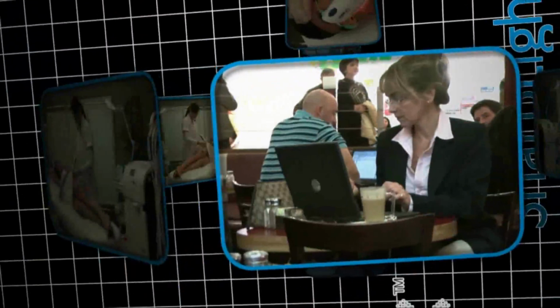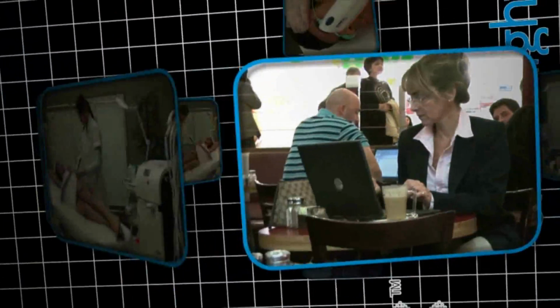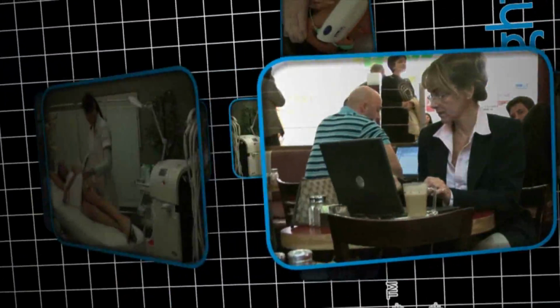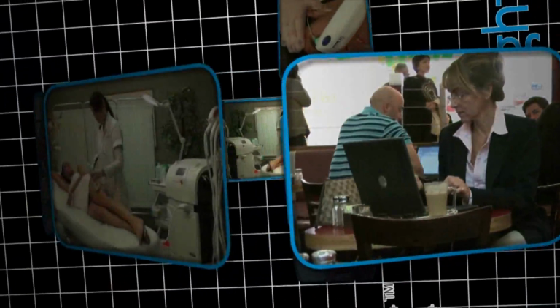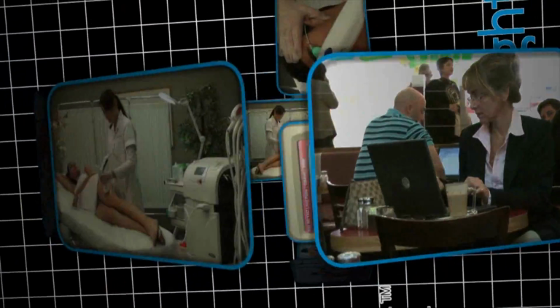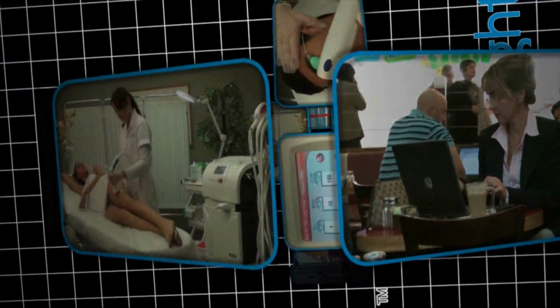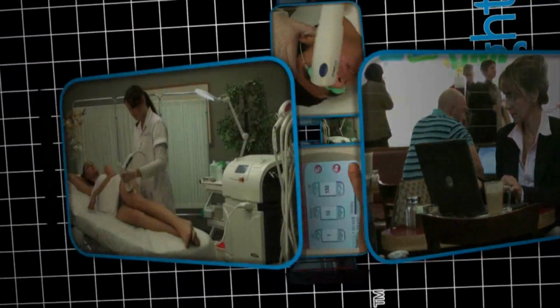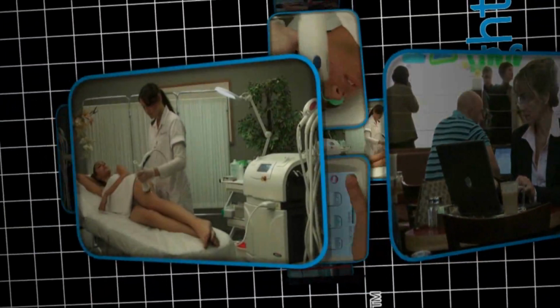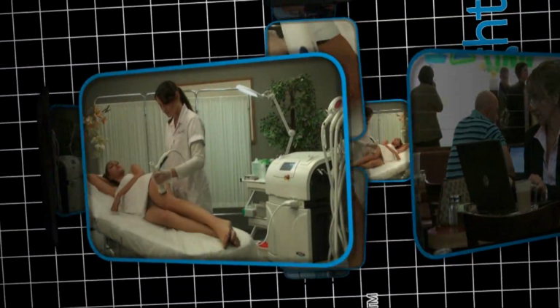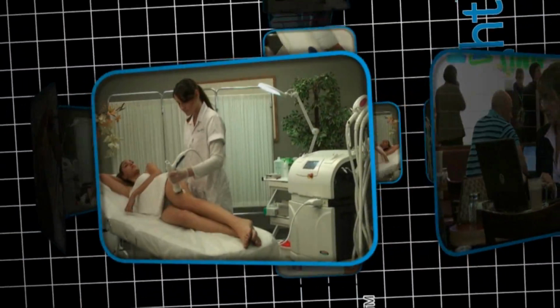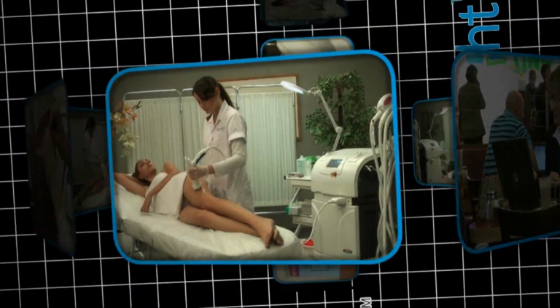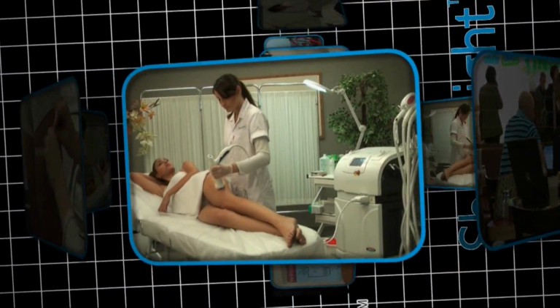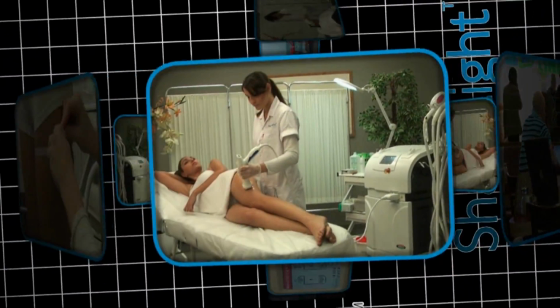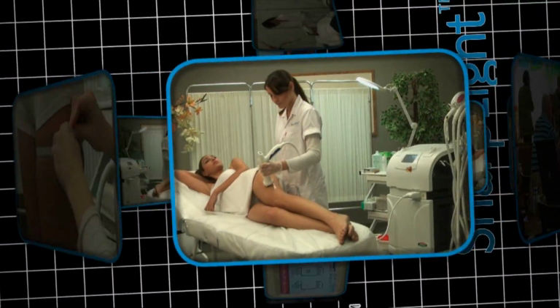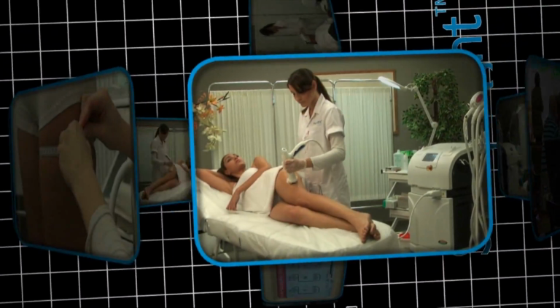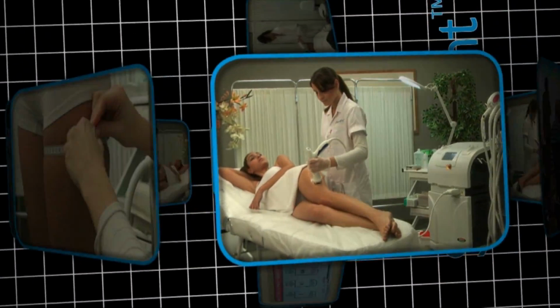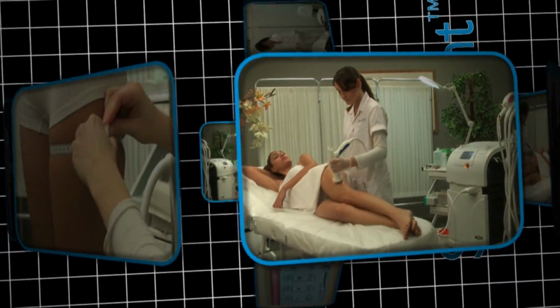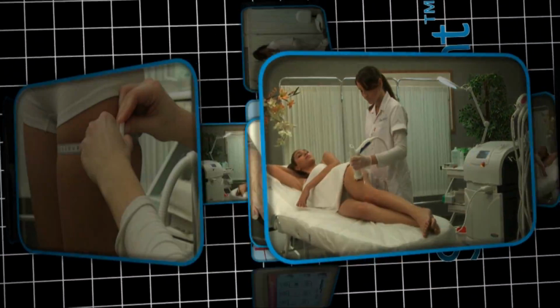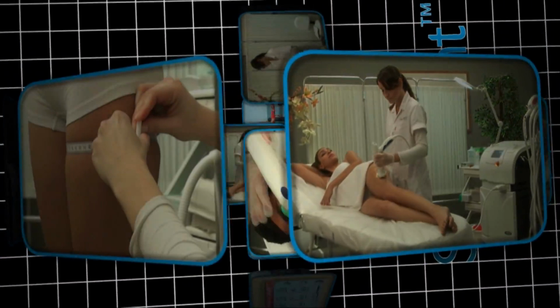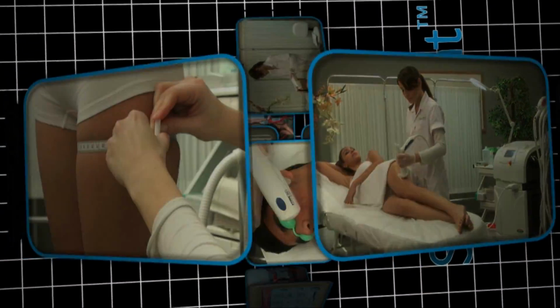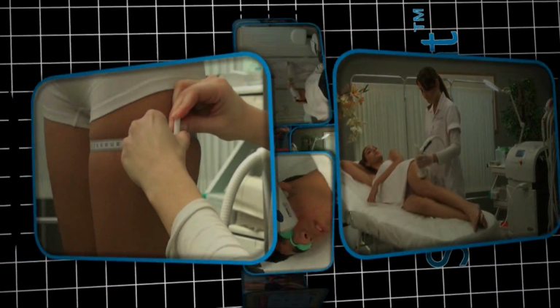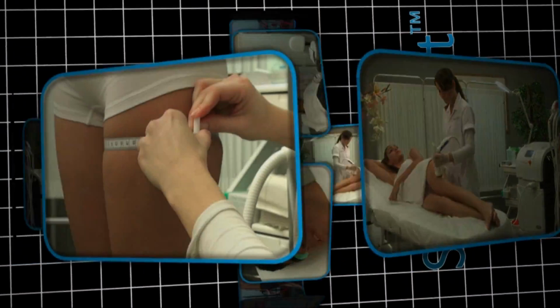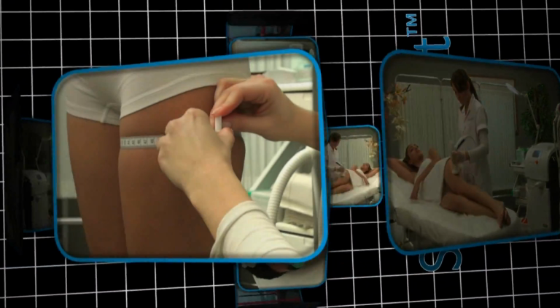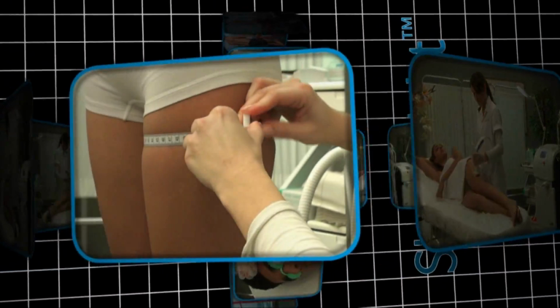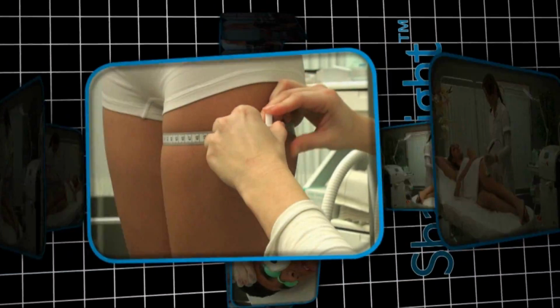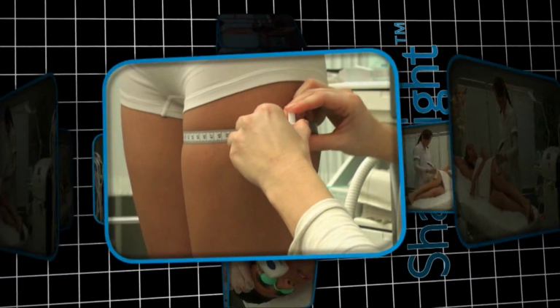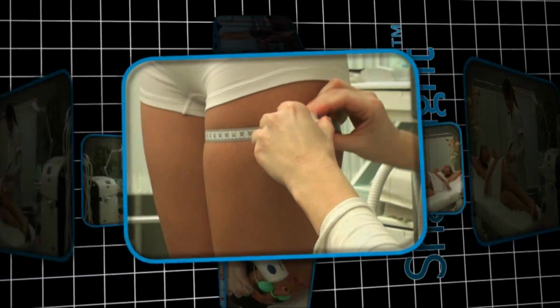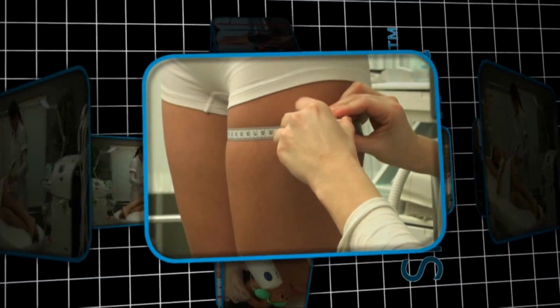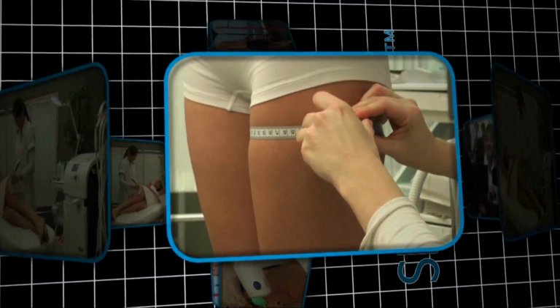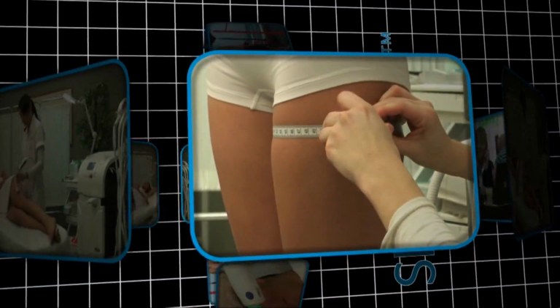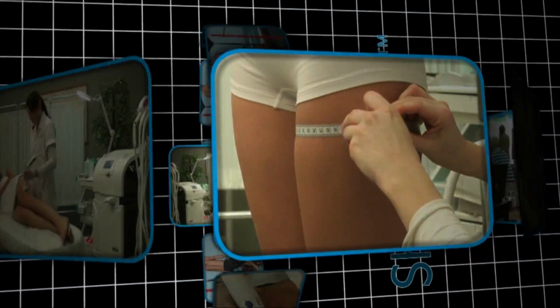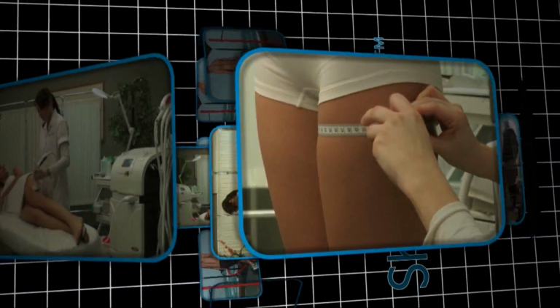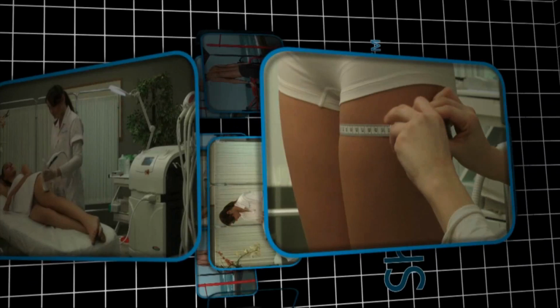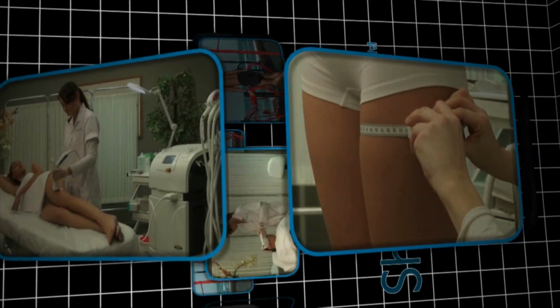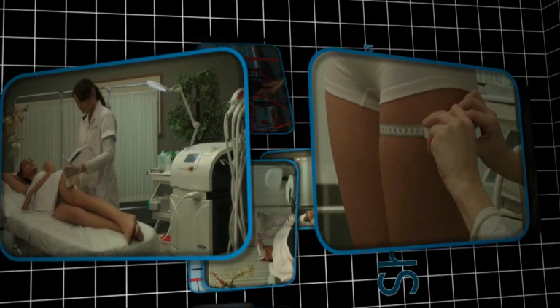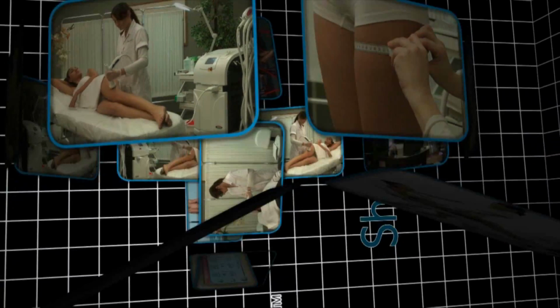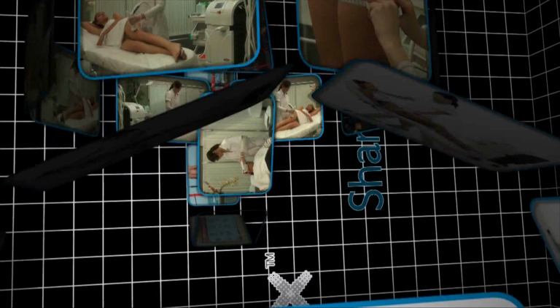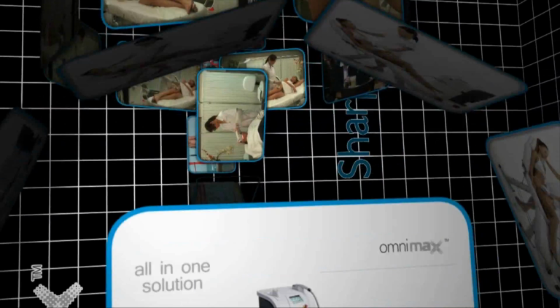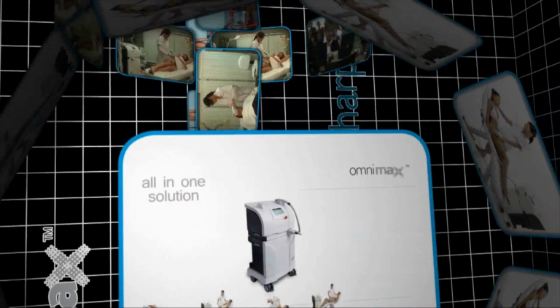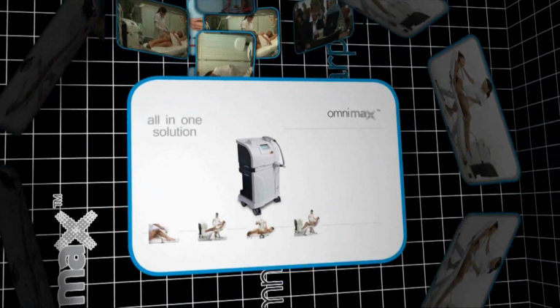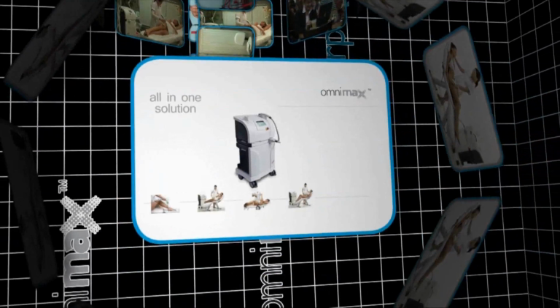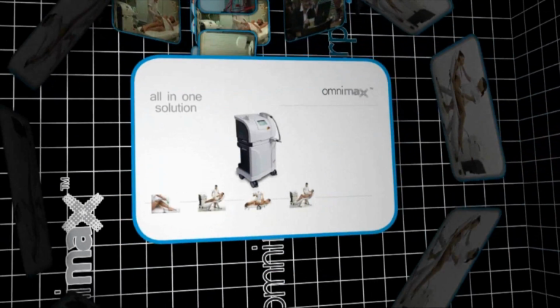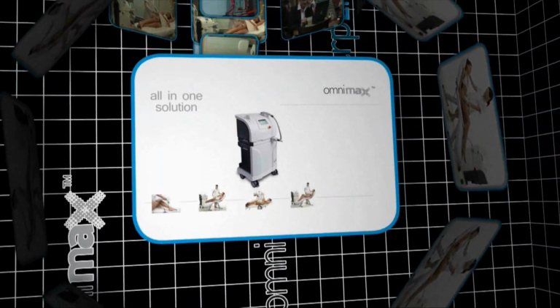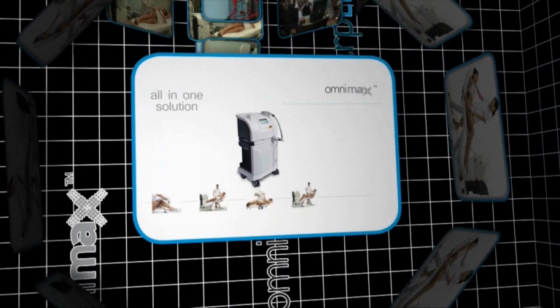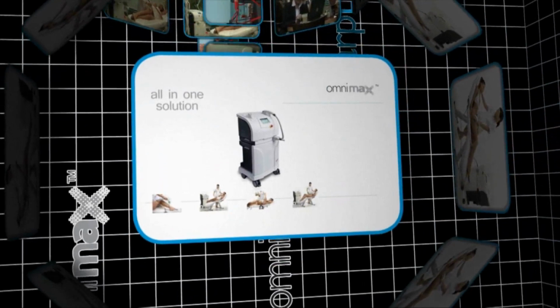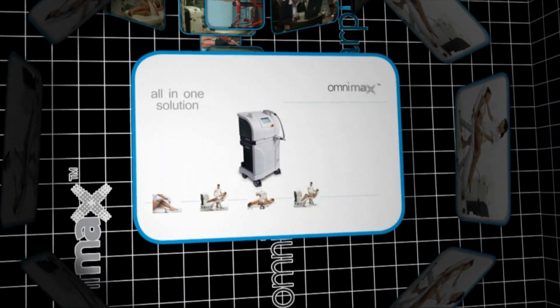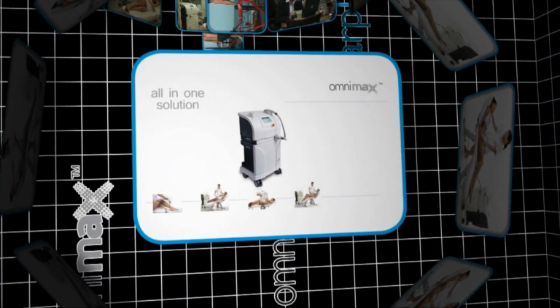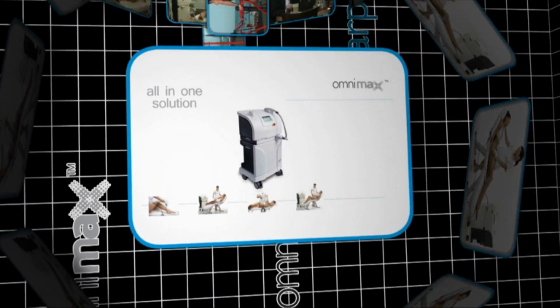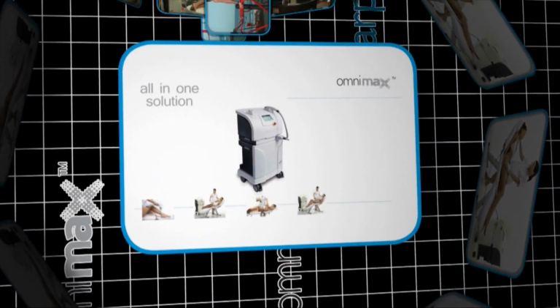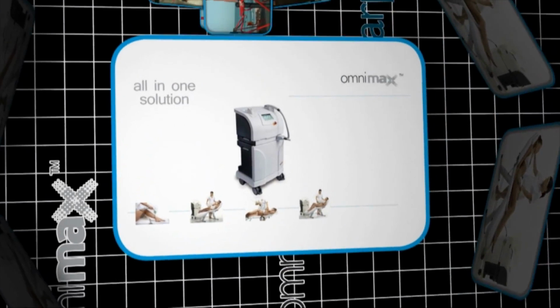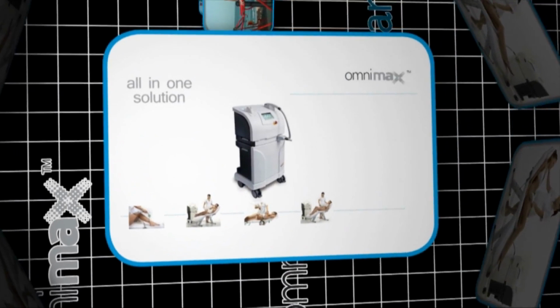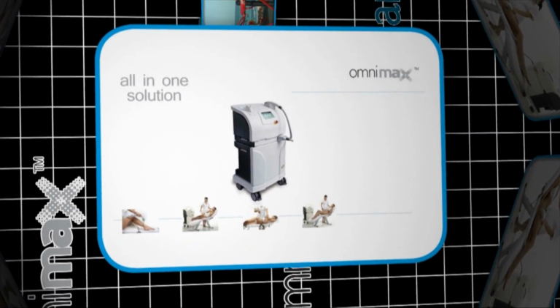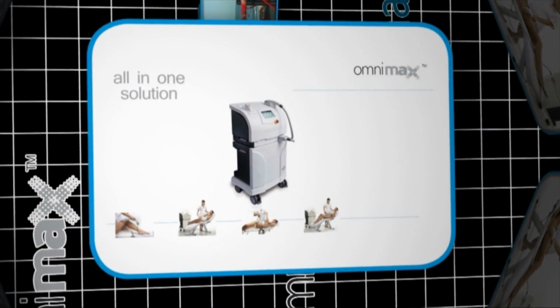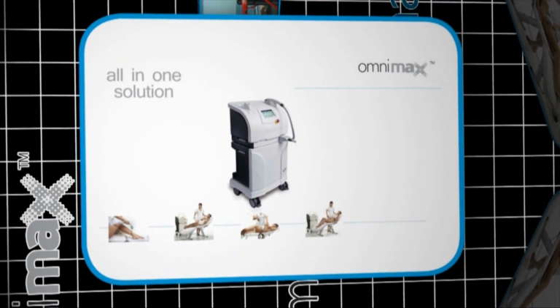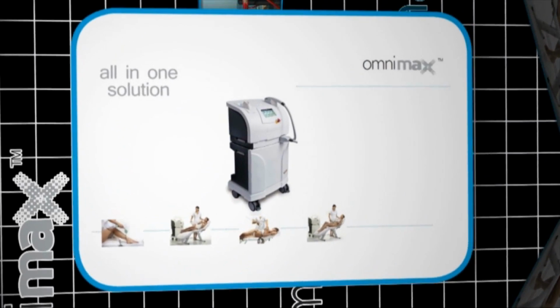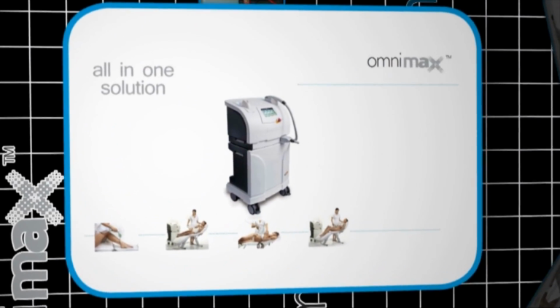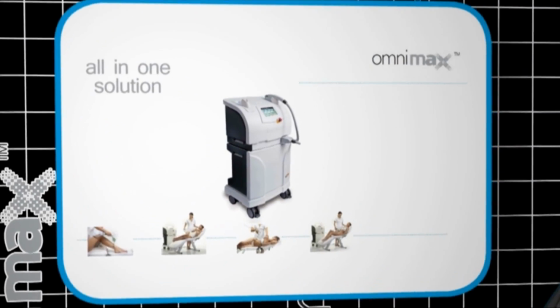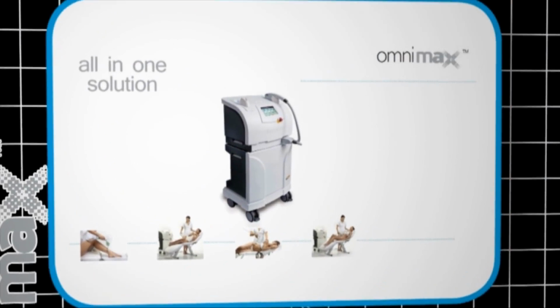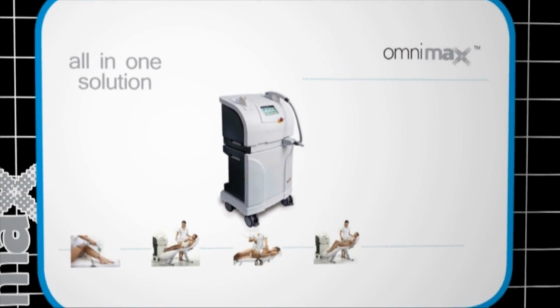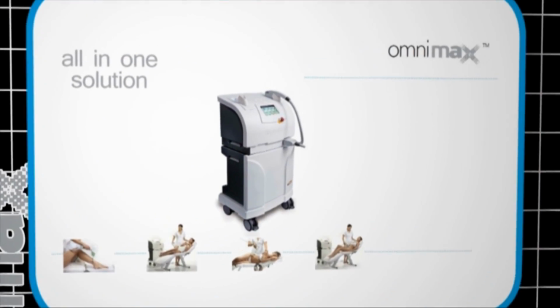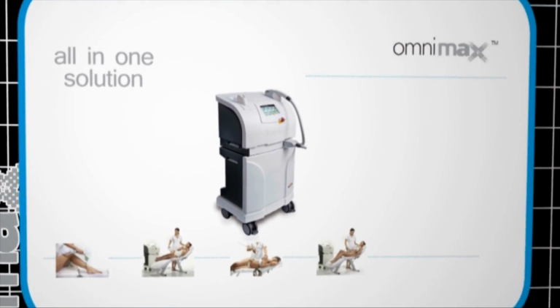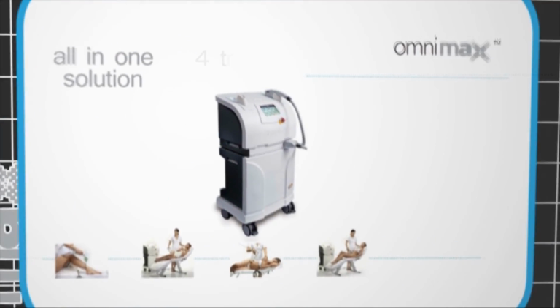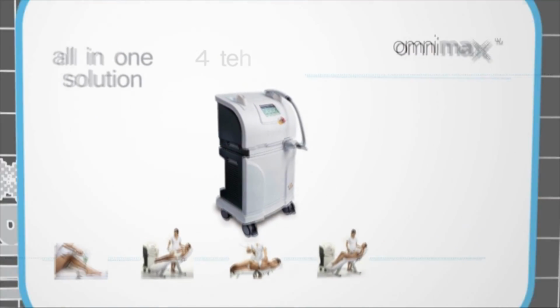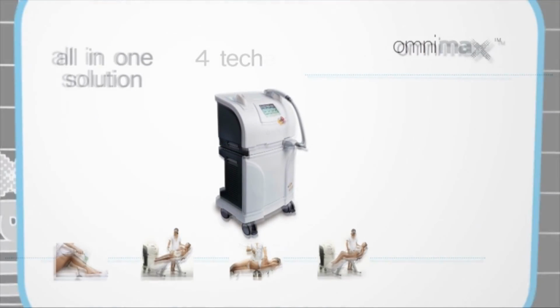The Omnimax is the optimal all-in-one solution for aesthetic skin treatments. It incorporates four technologies.